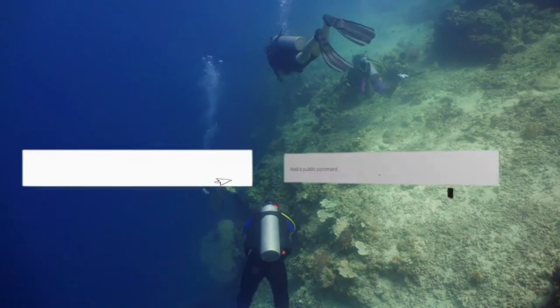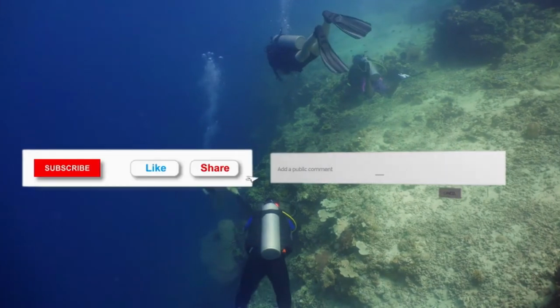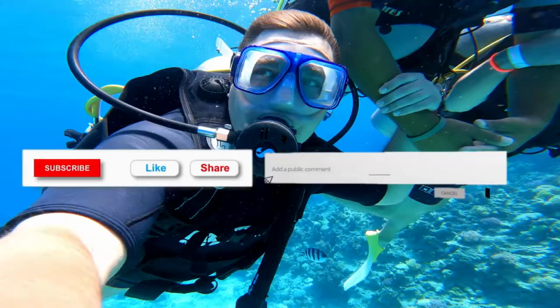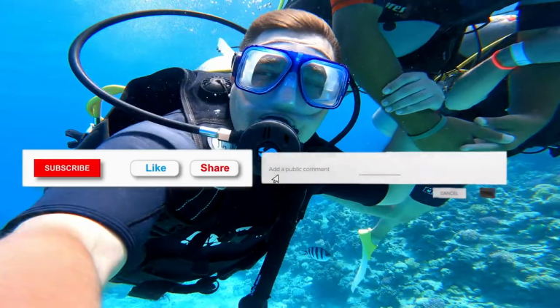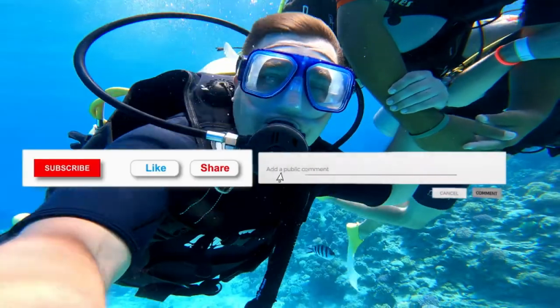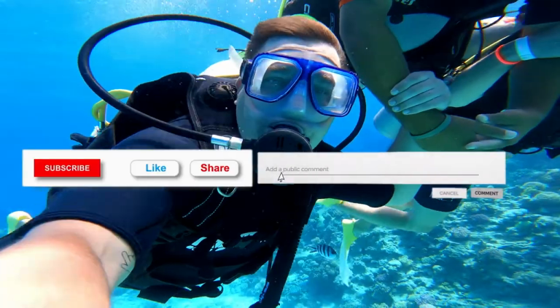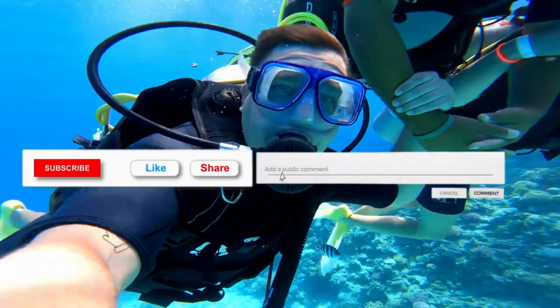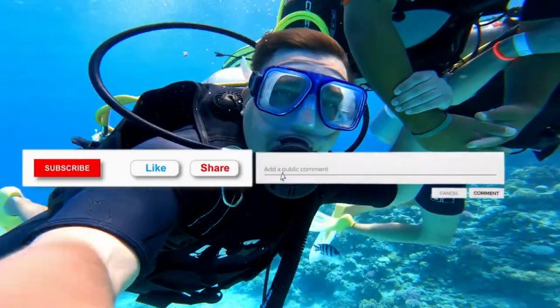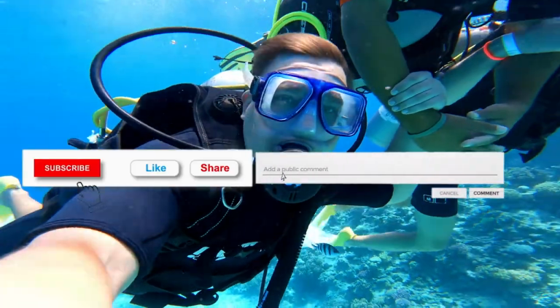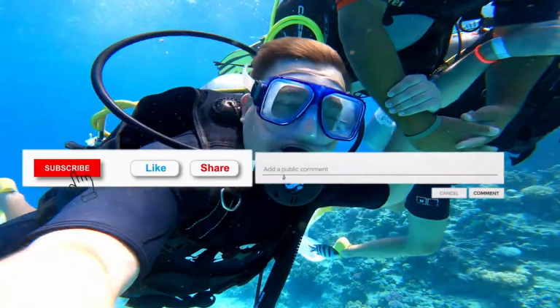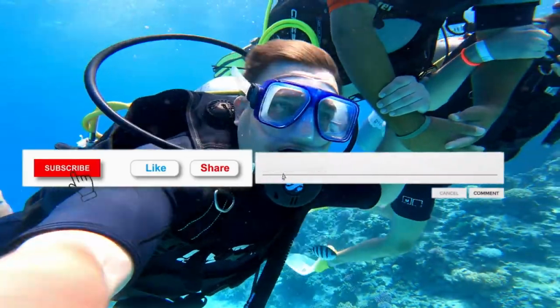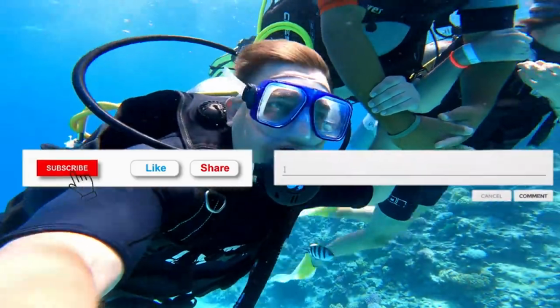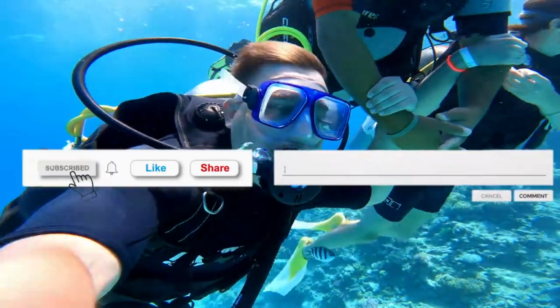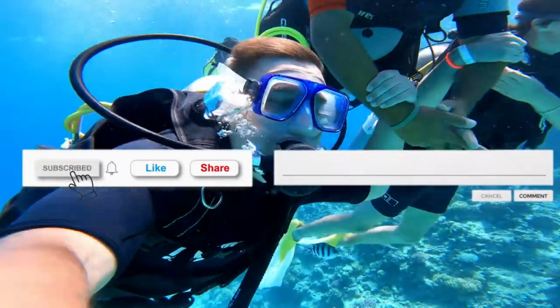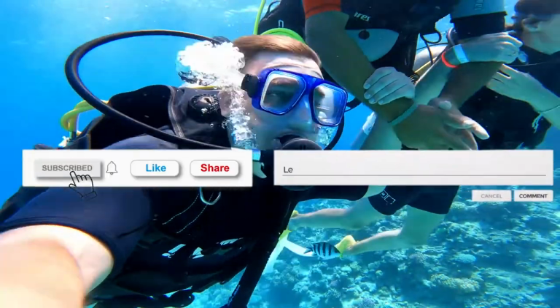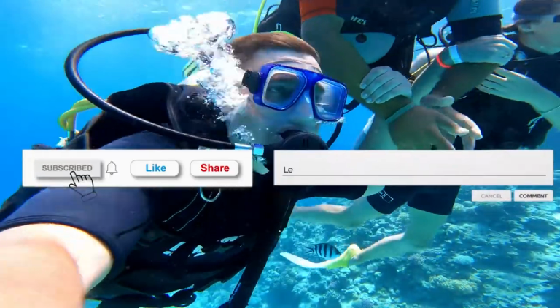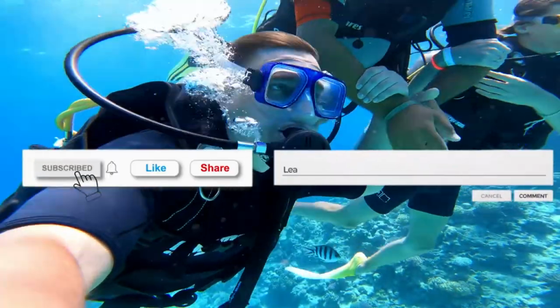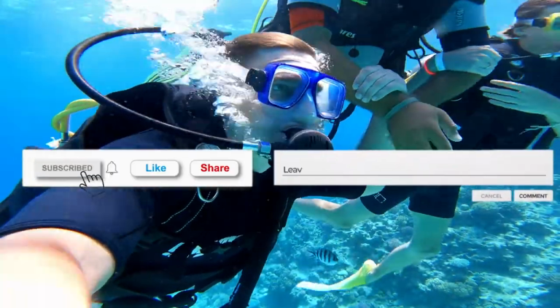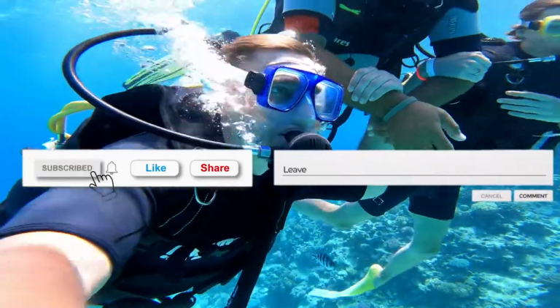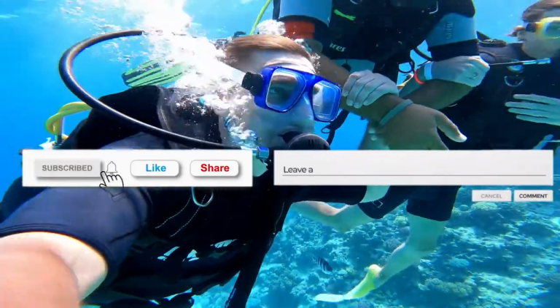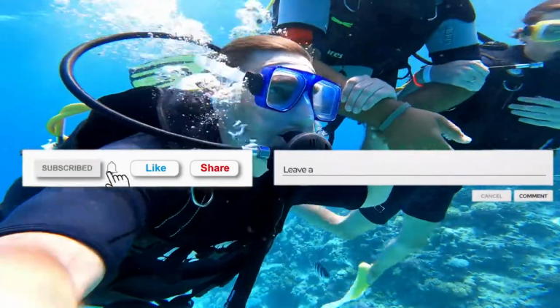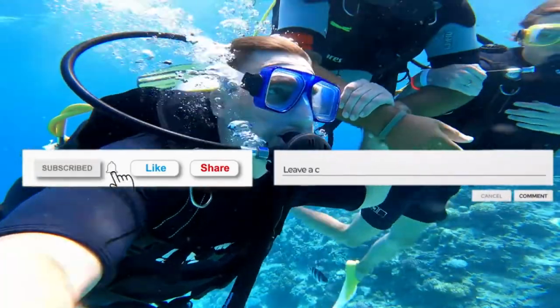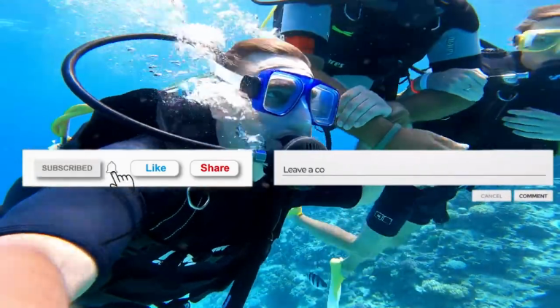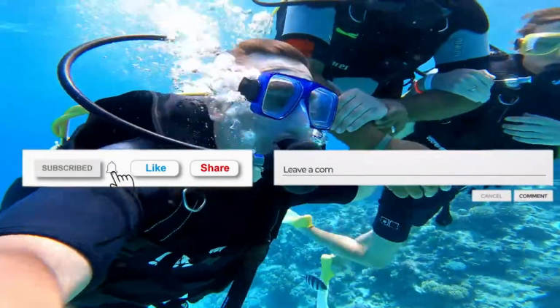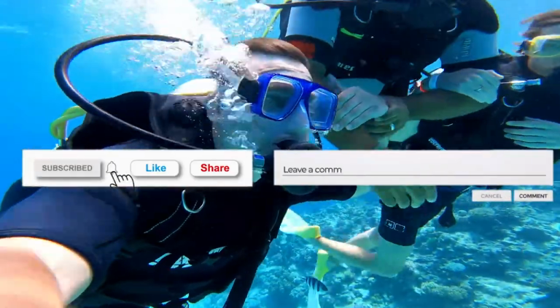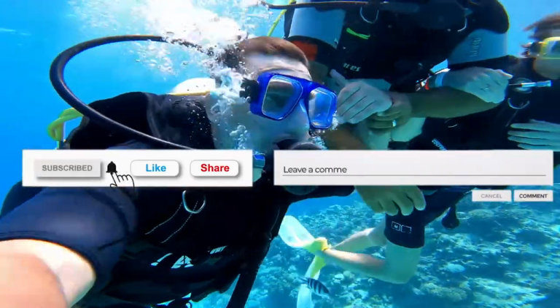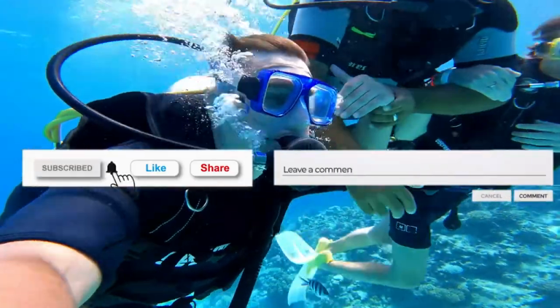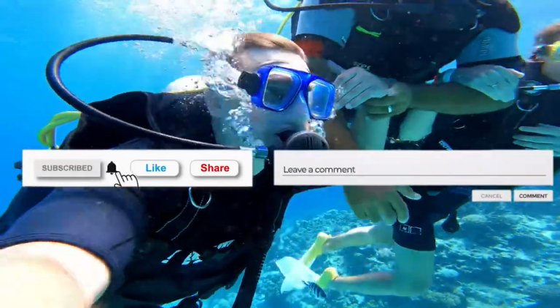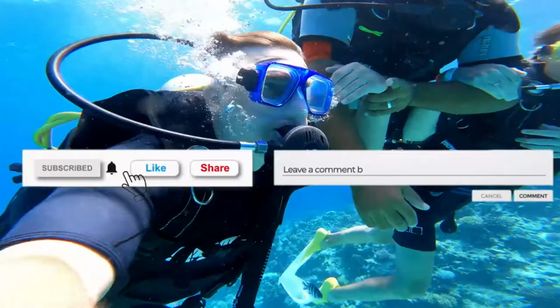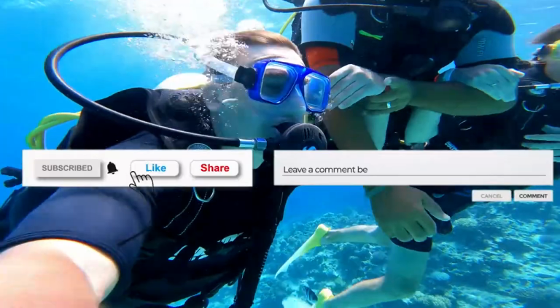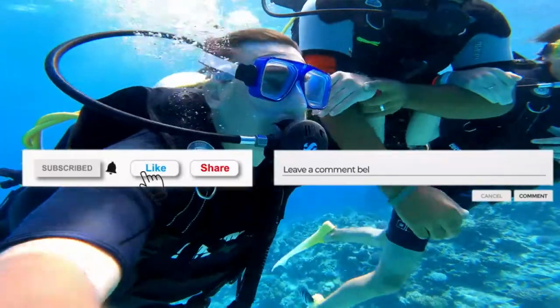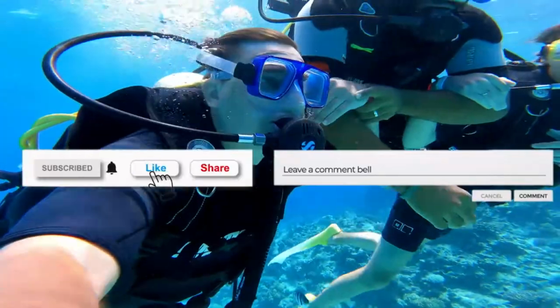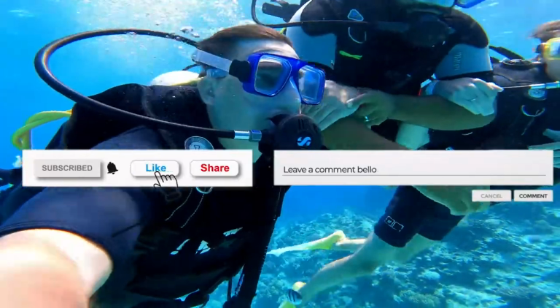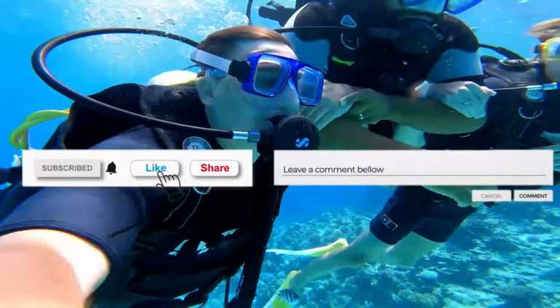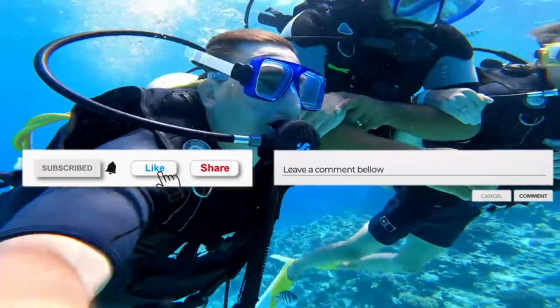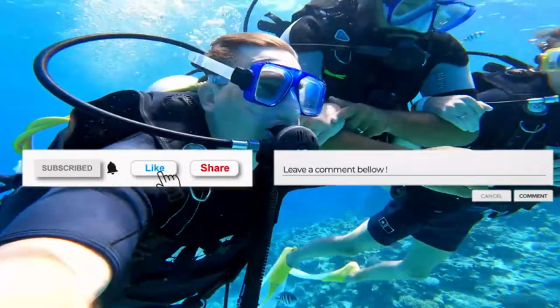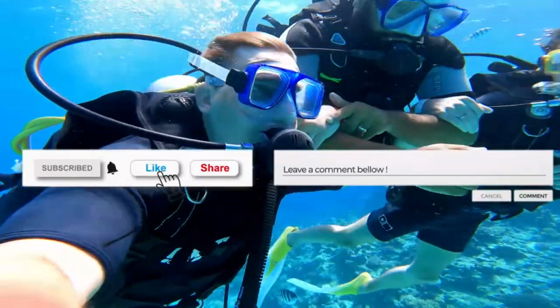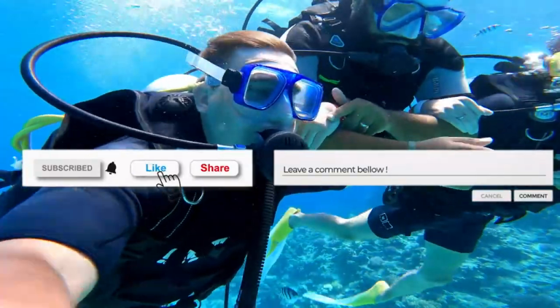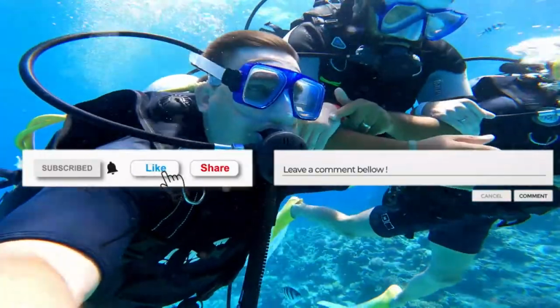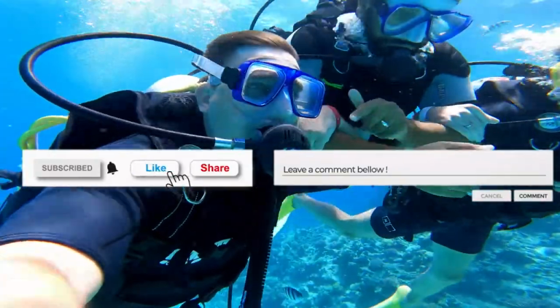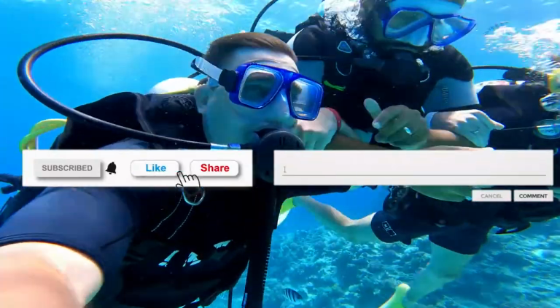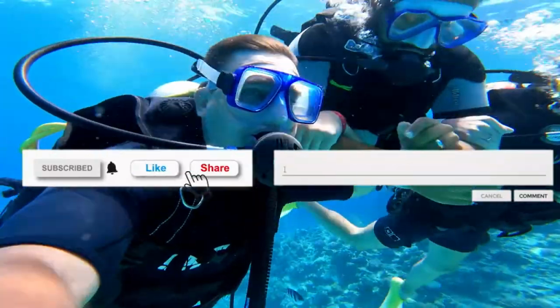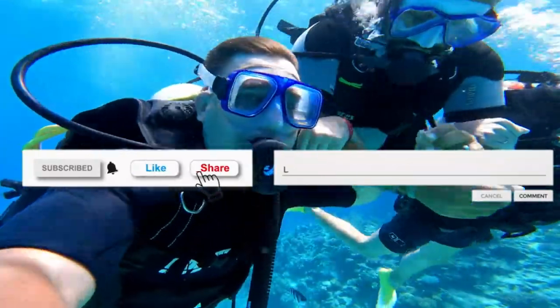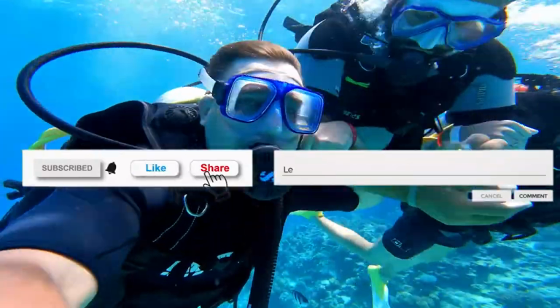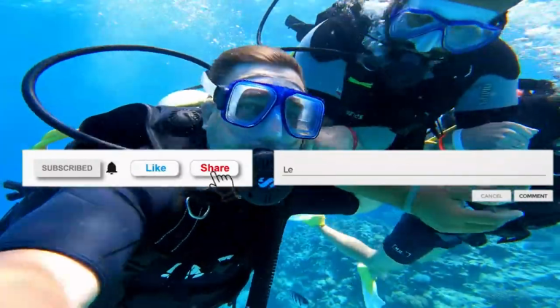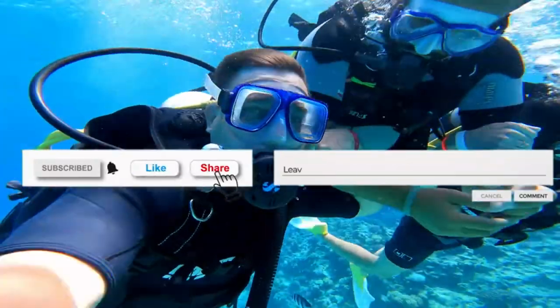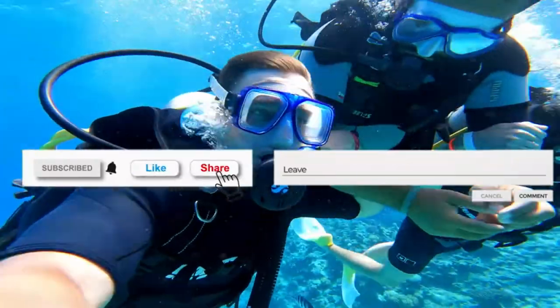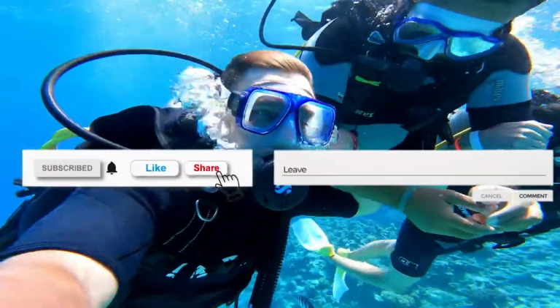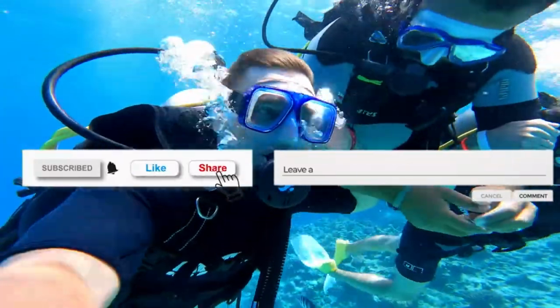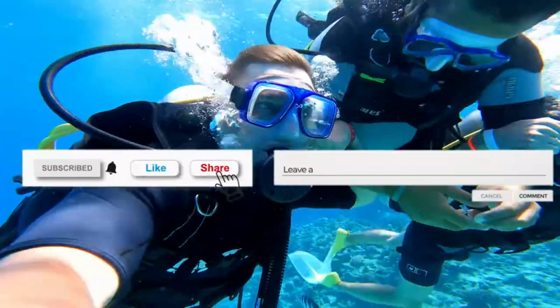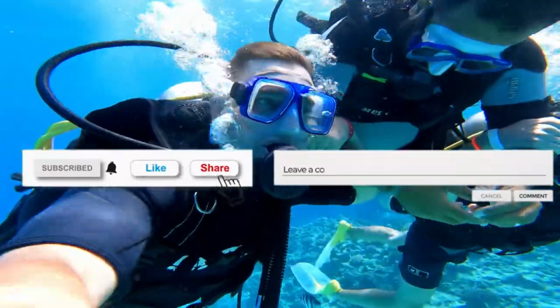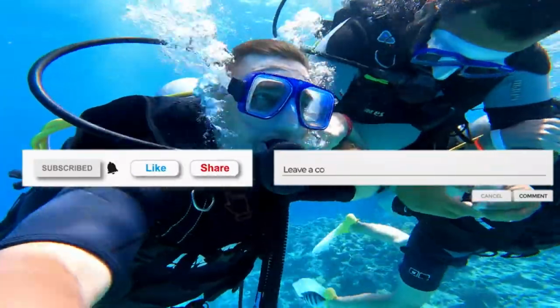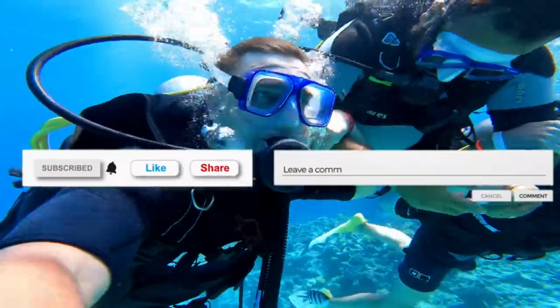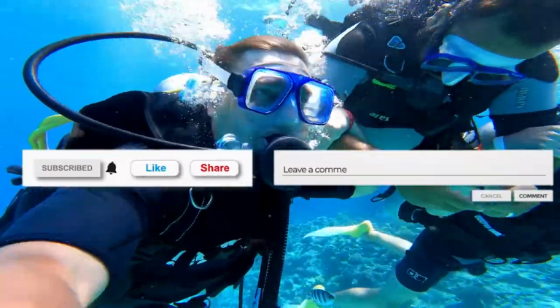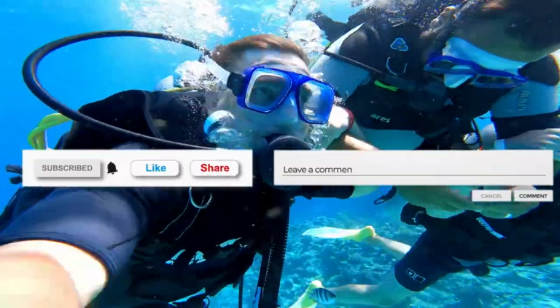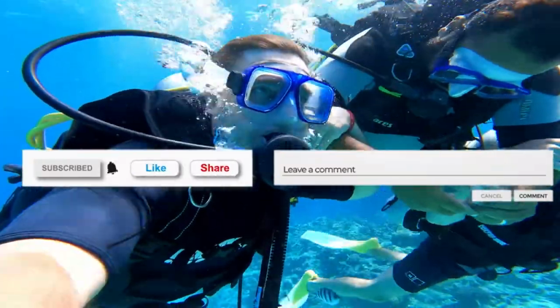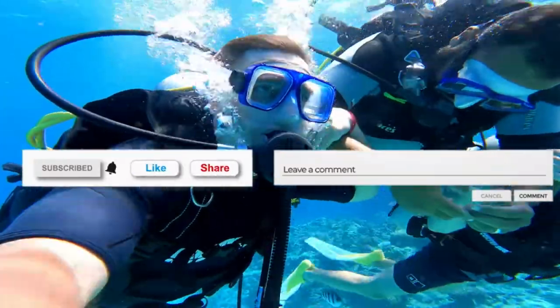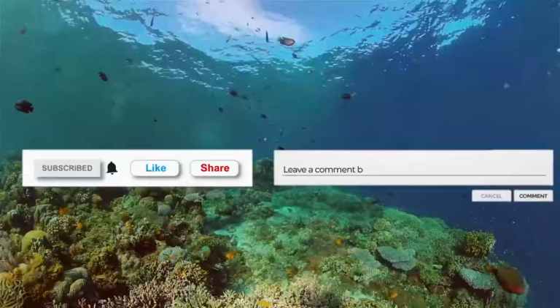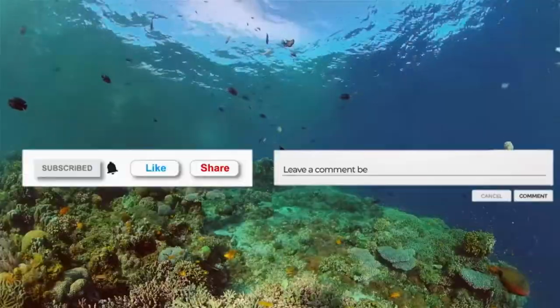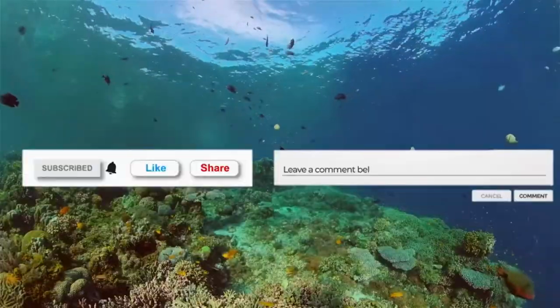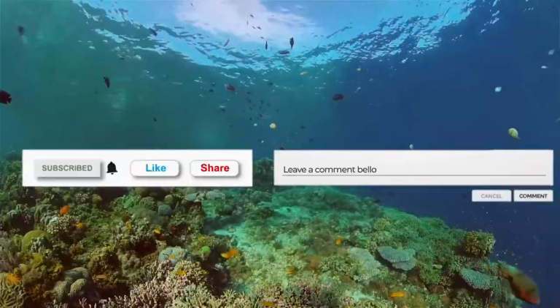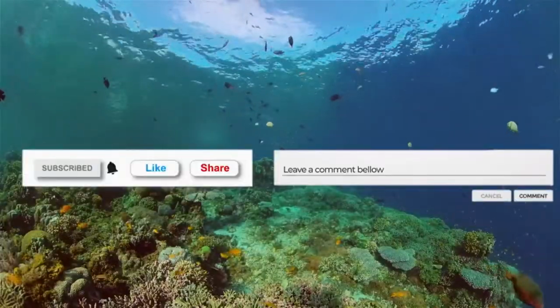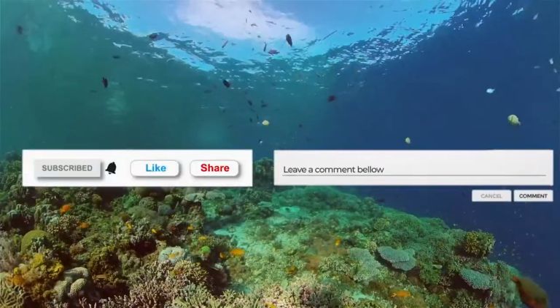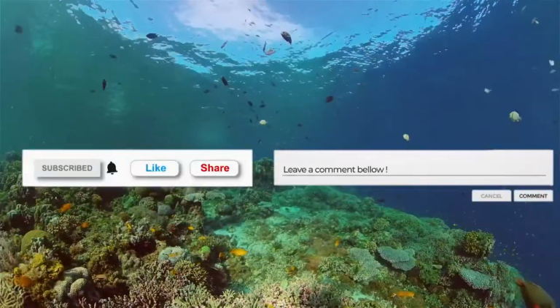That's it for today. Thanks for watching, and if you enjoyed, please subscribe for more daily videos. Have a great day!